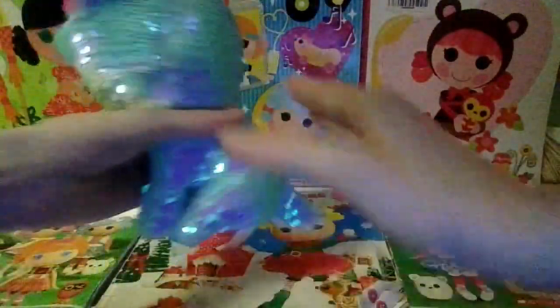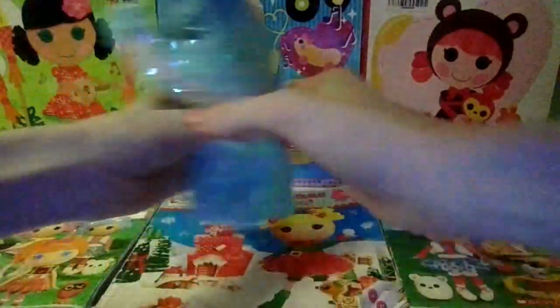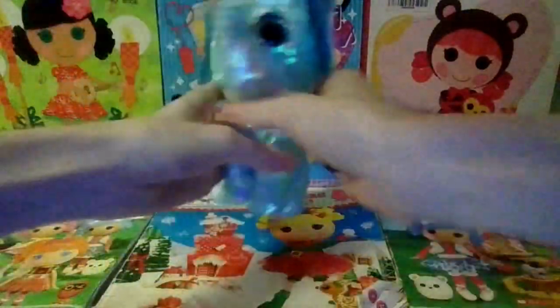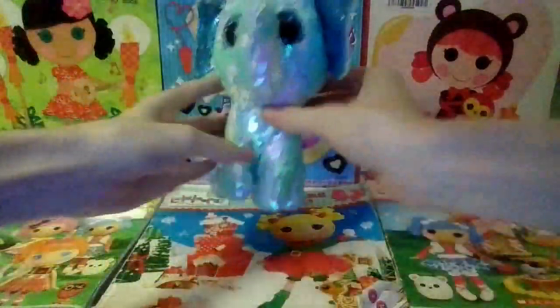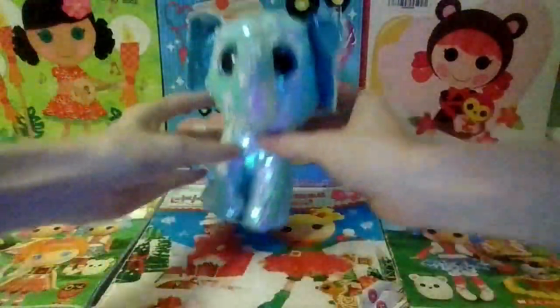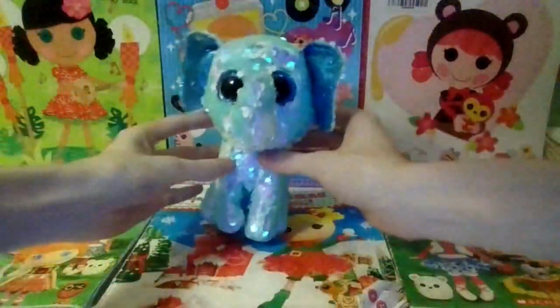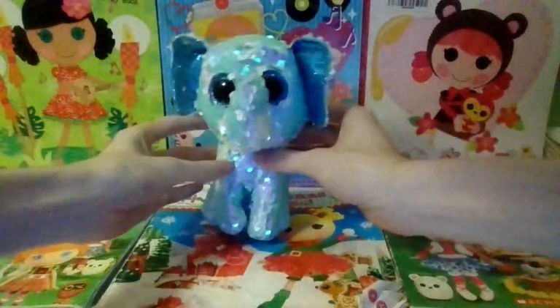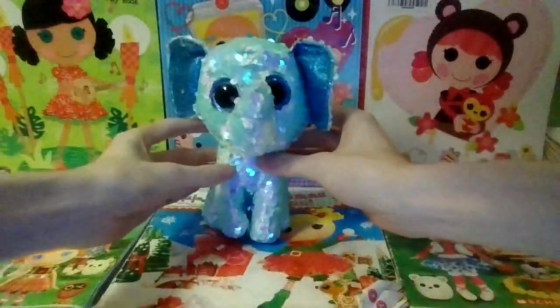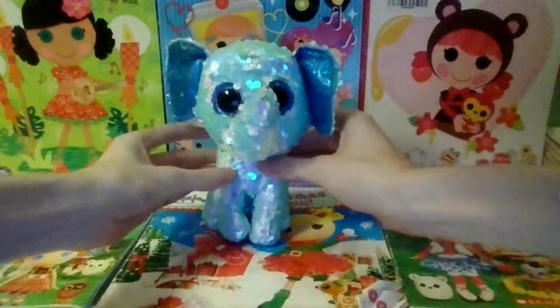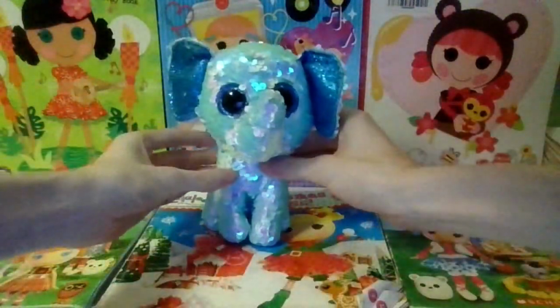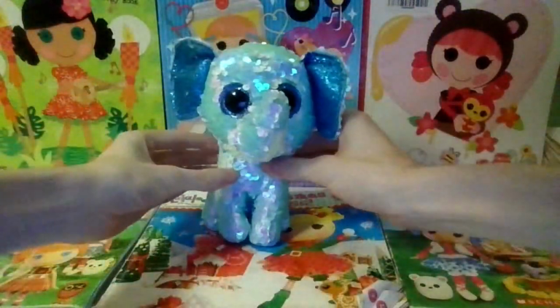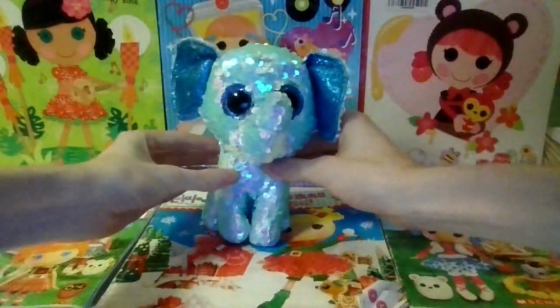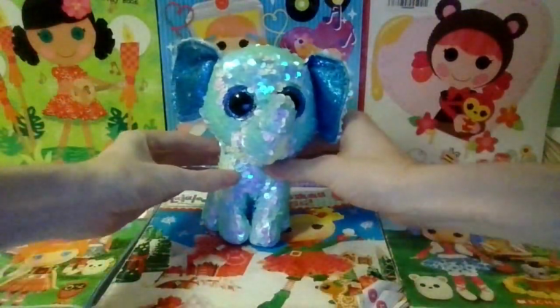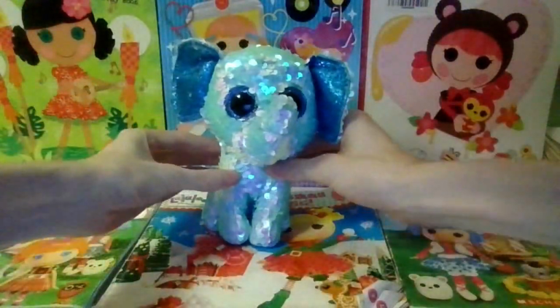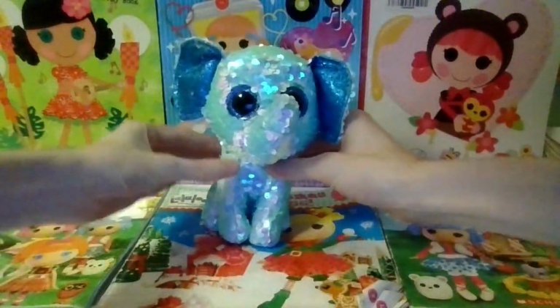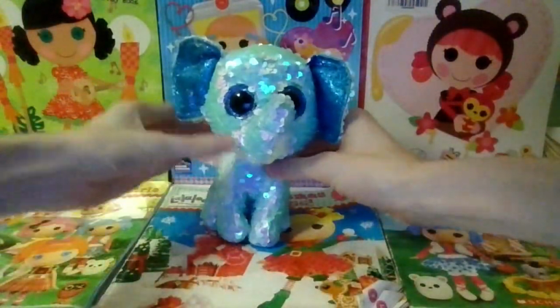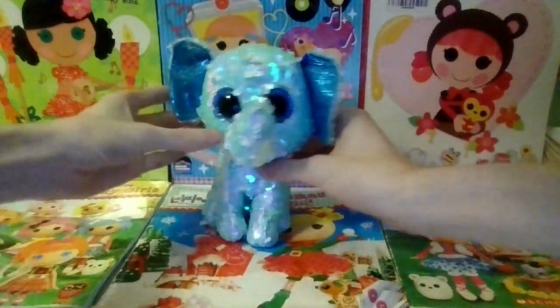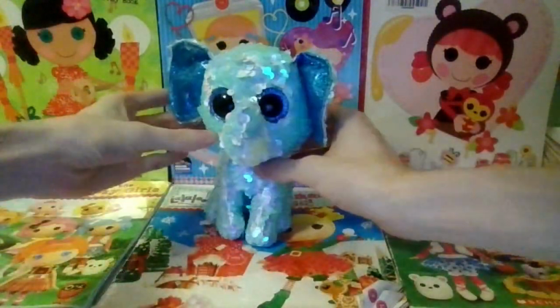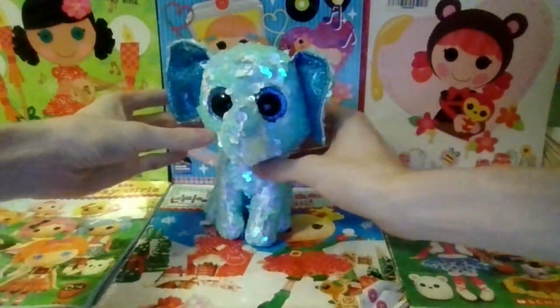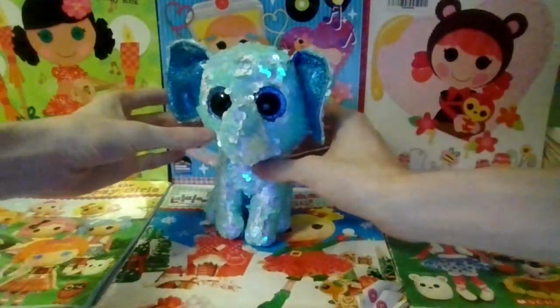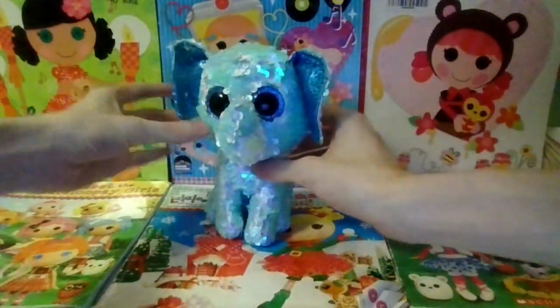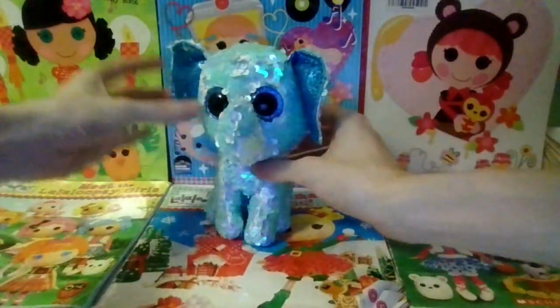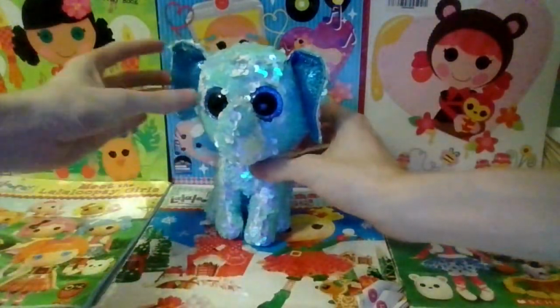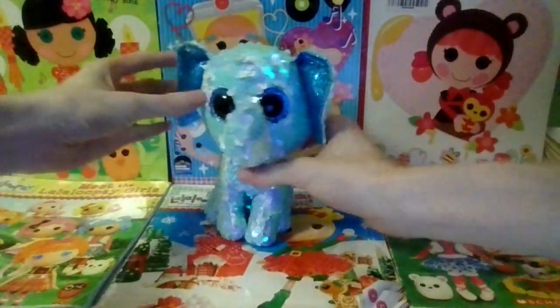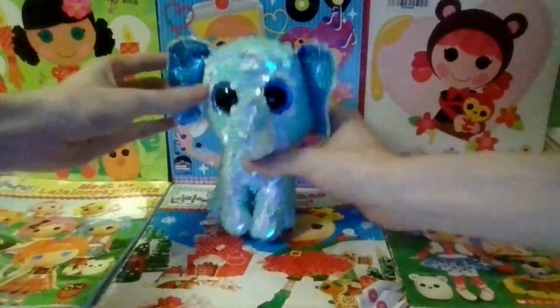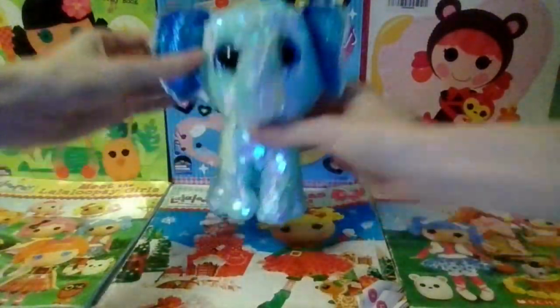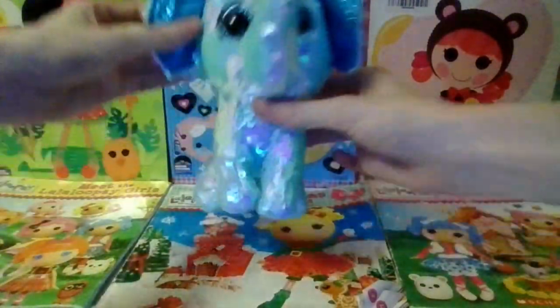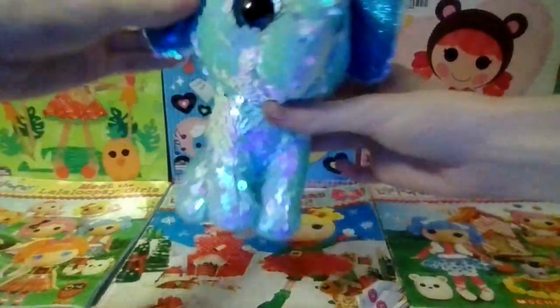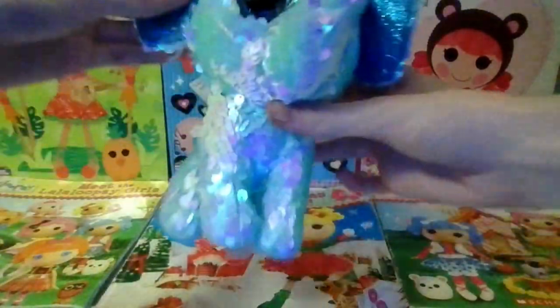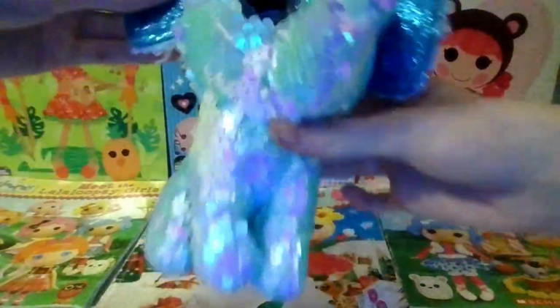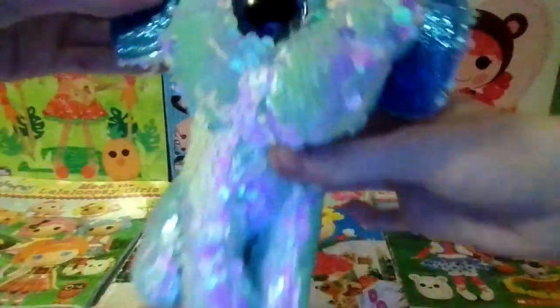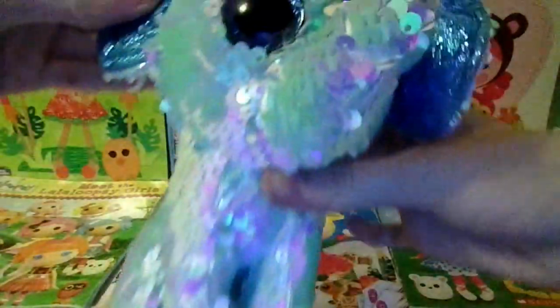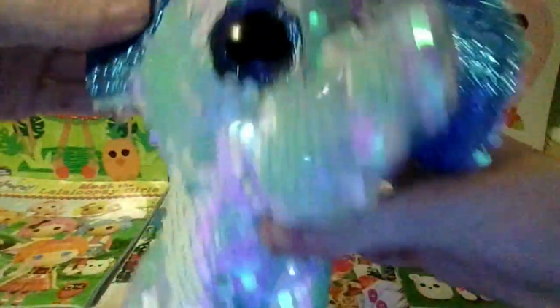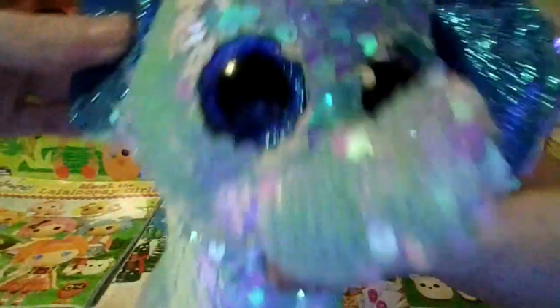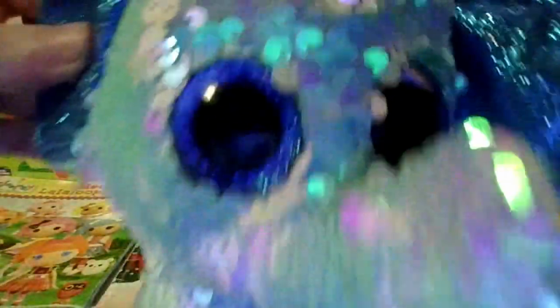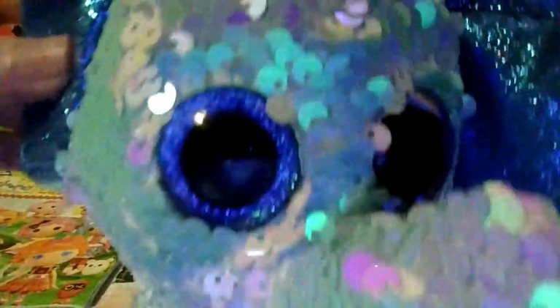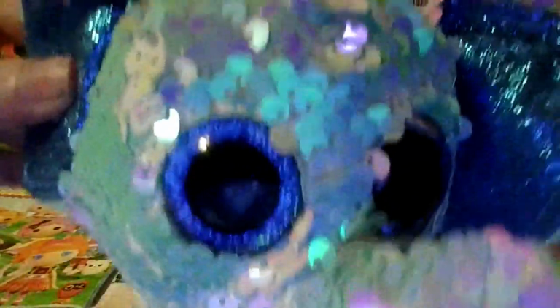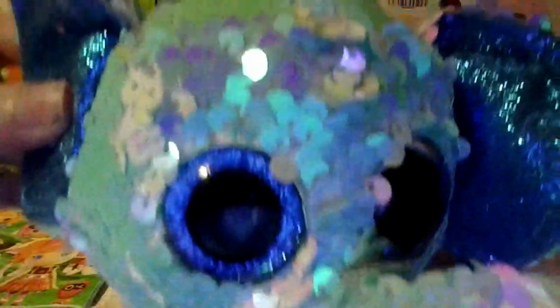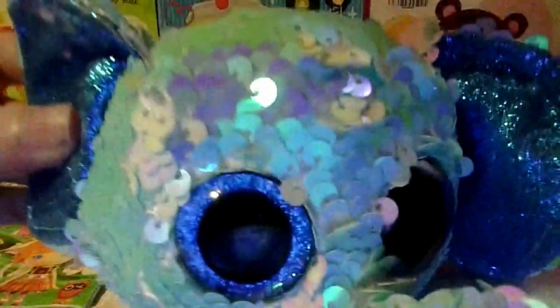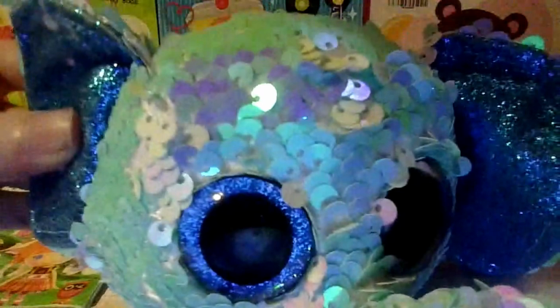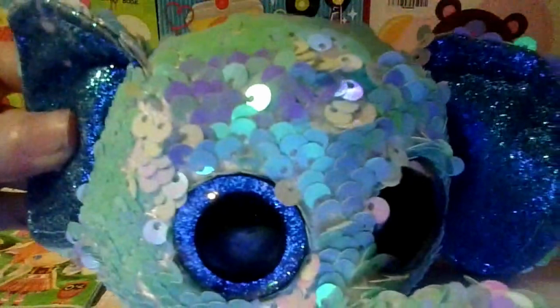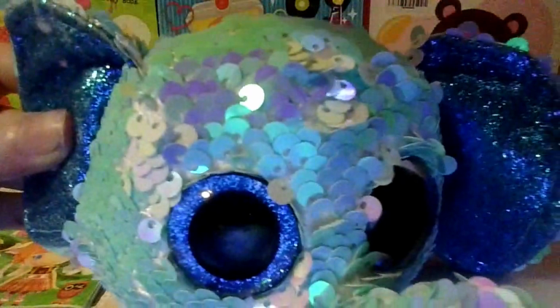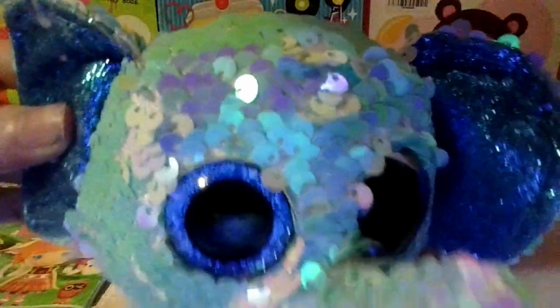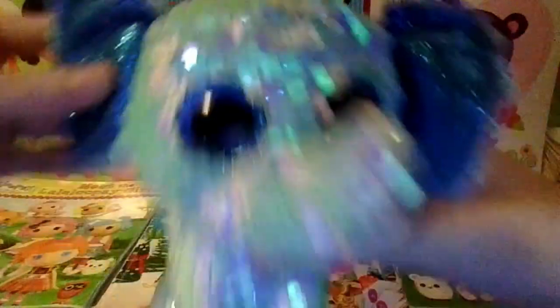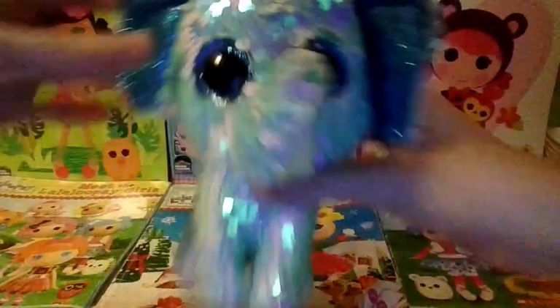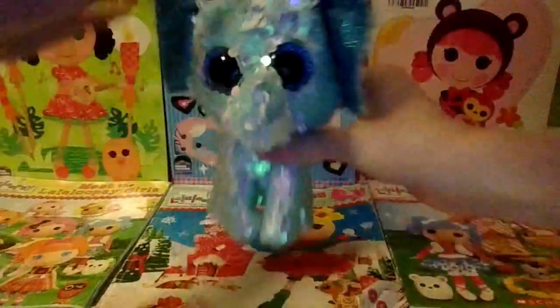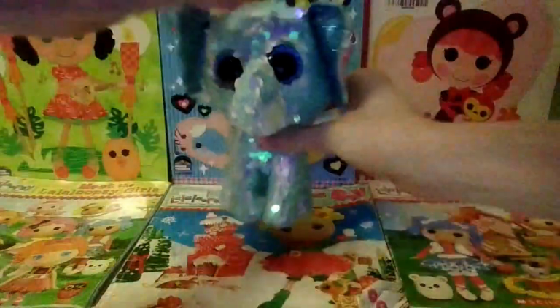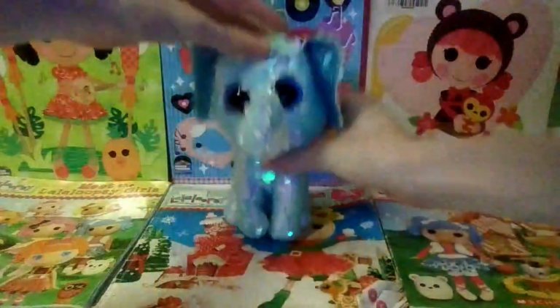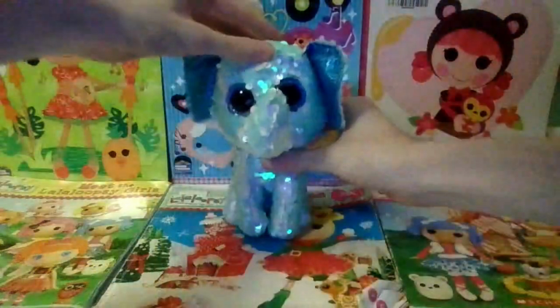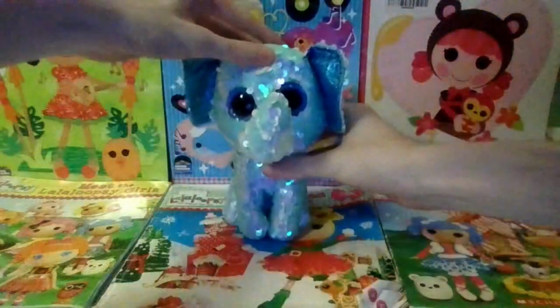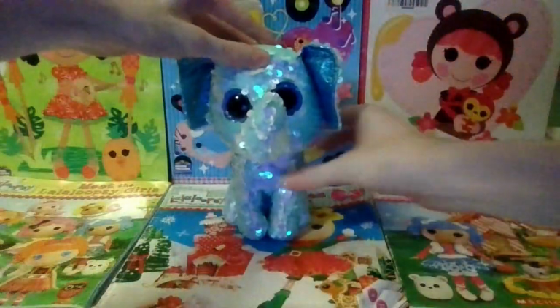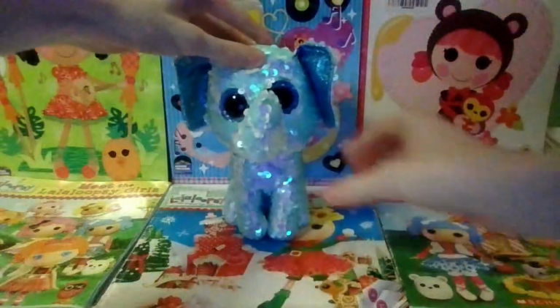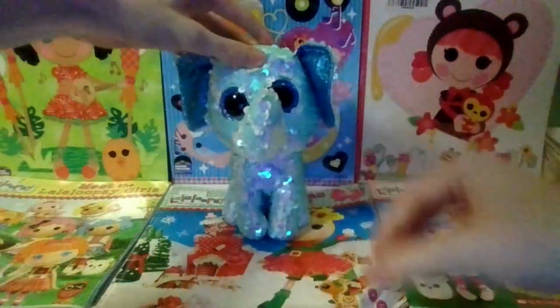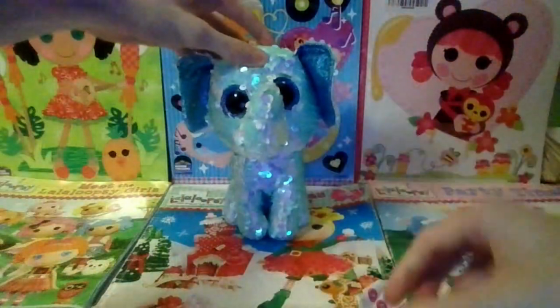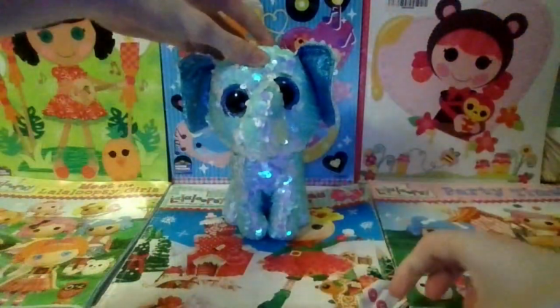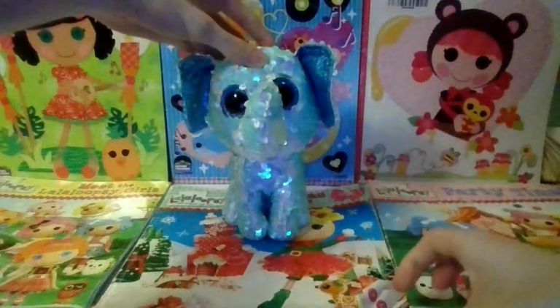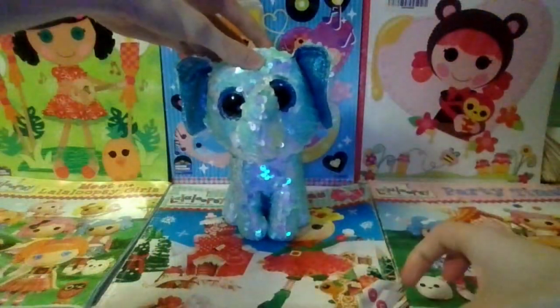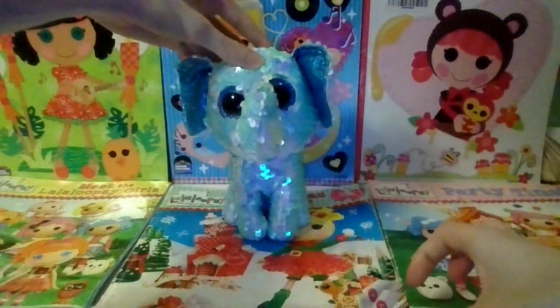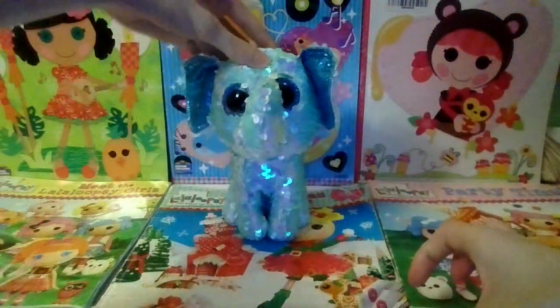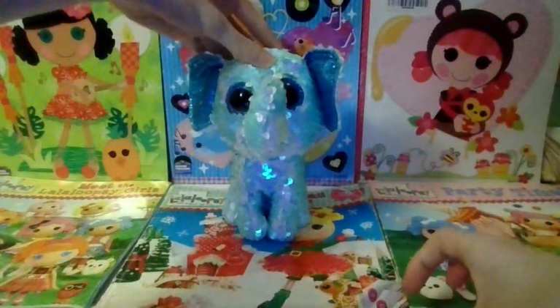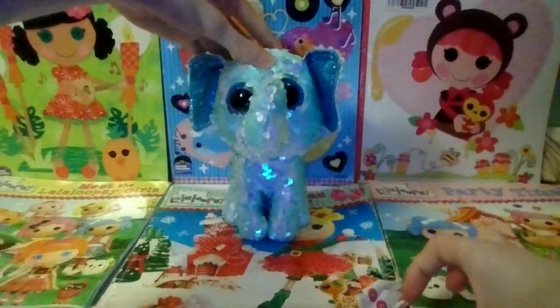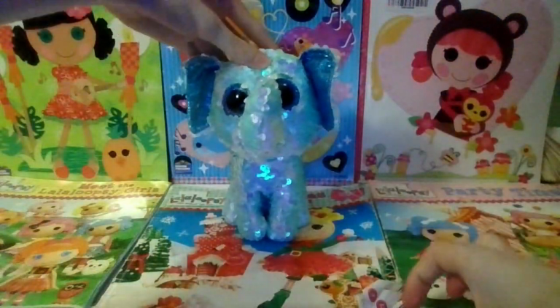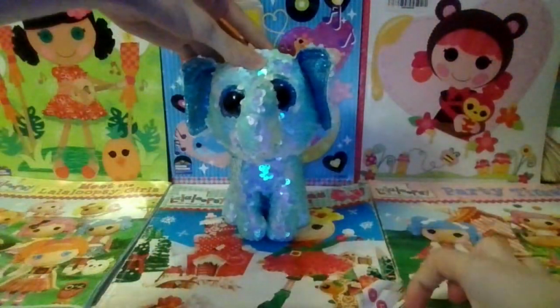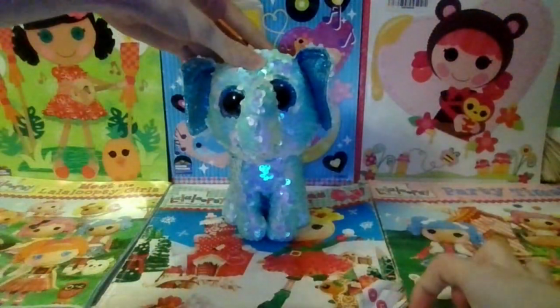So that is Stuart and he has sparkly blue eyes. Yep, that's Stuart the elephant.